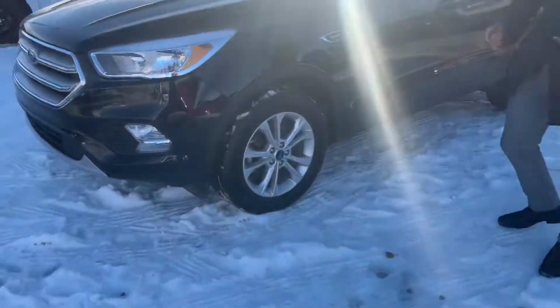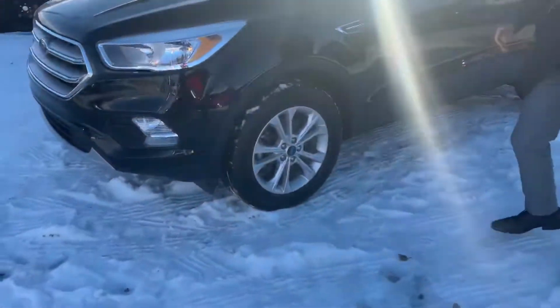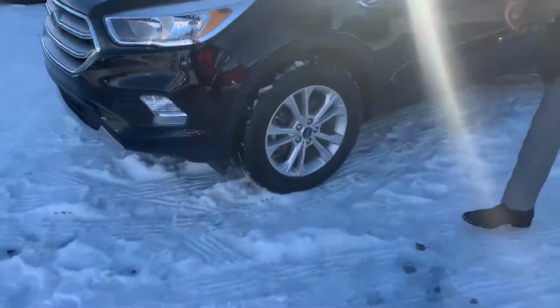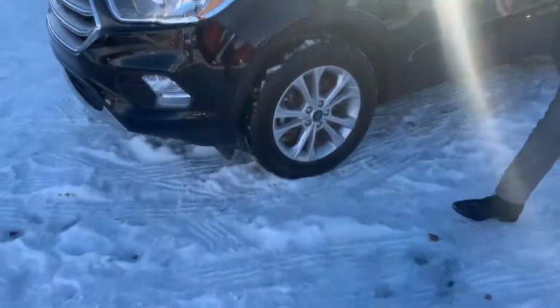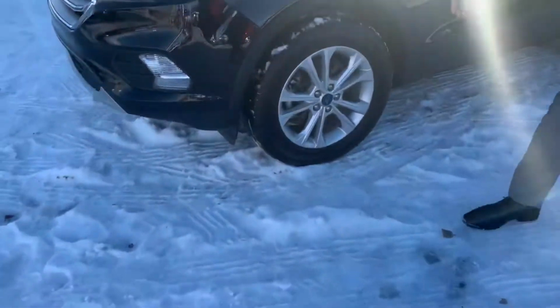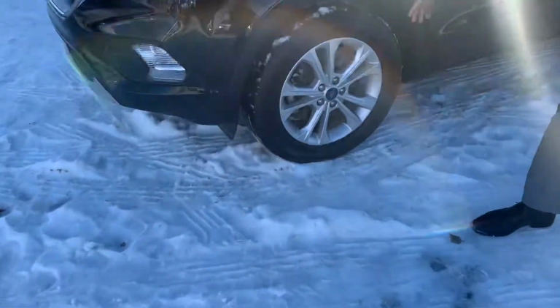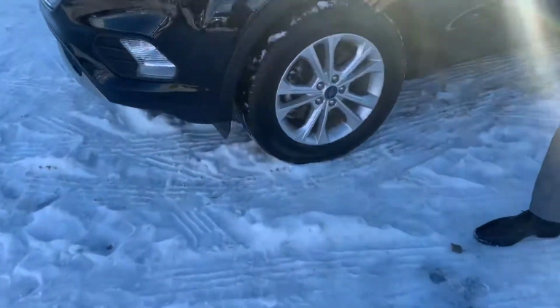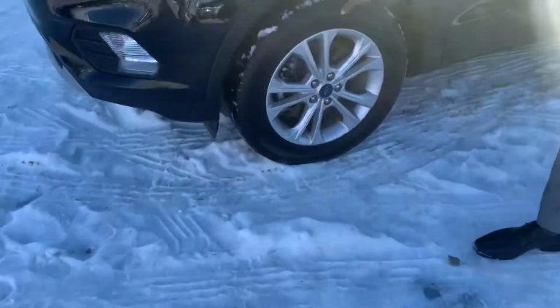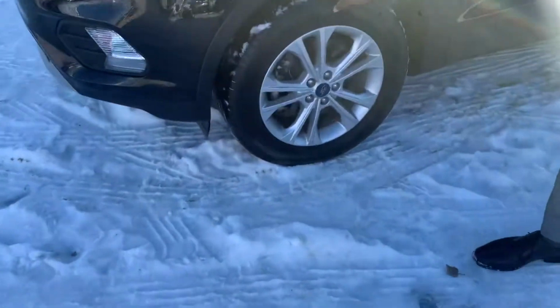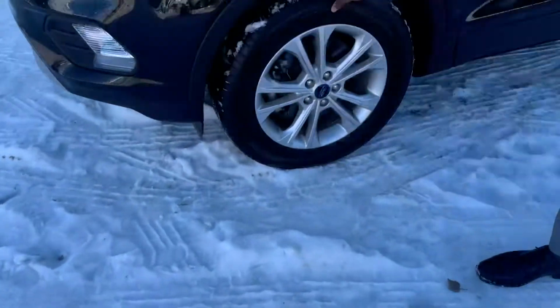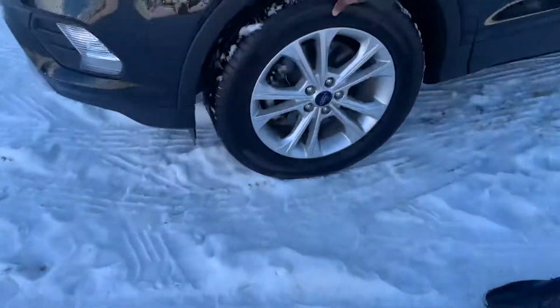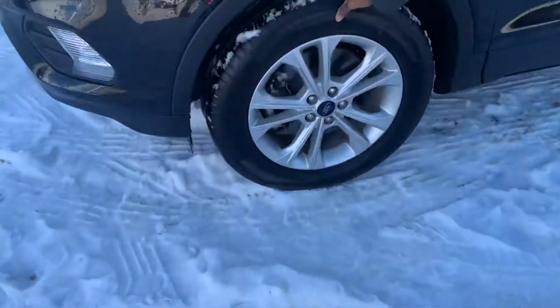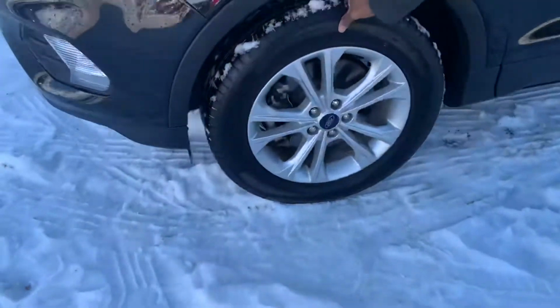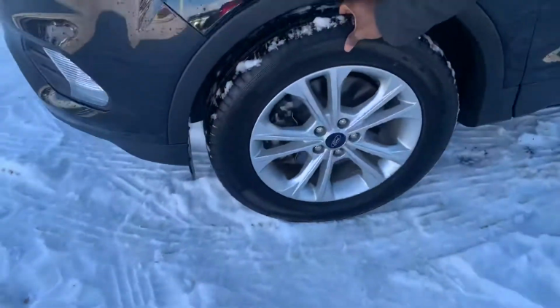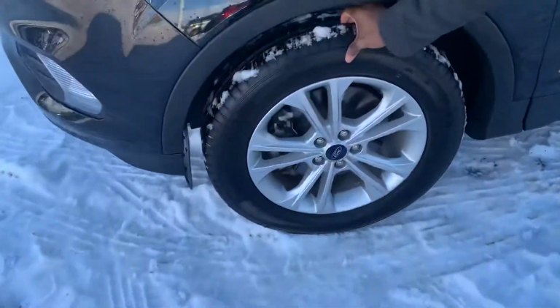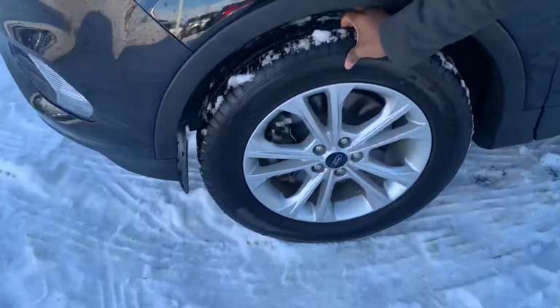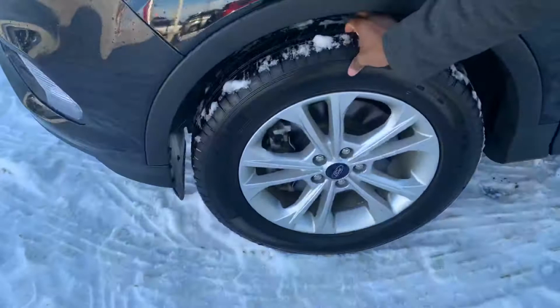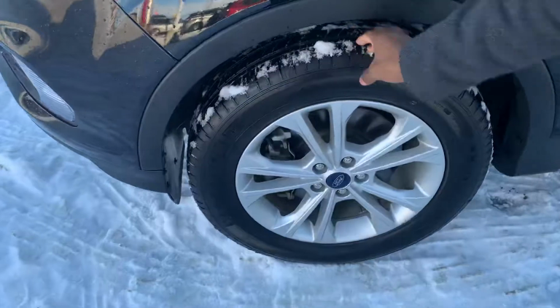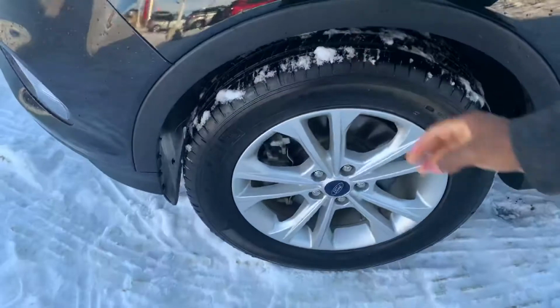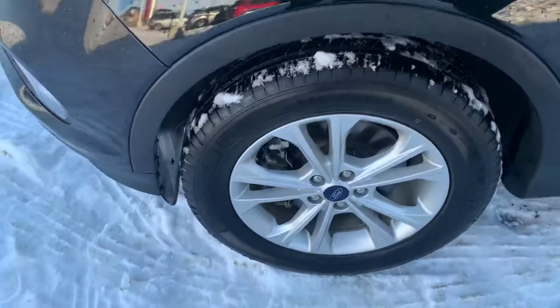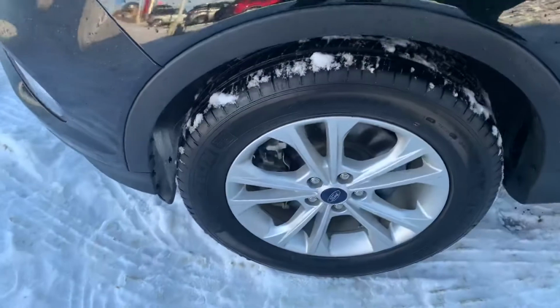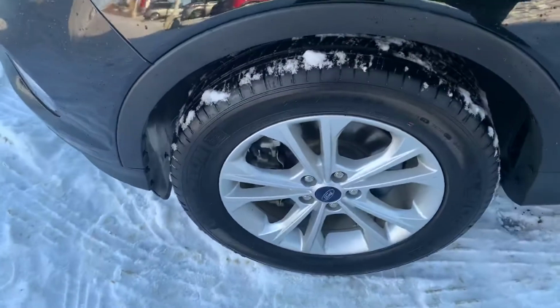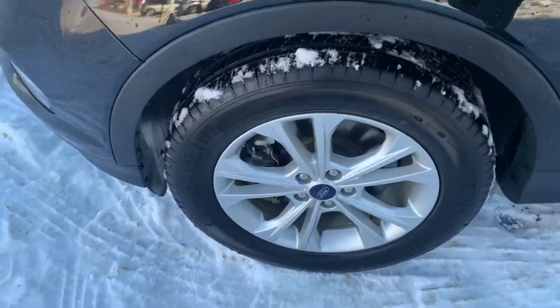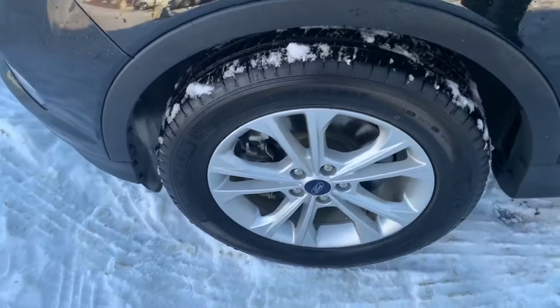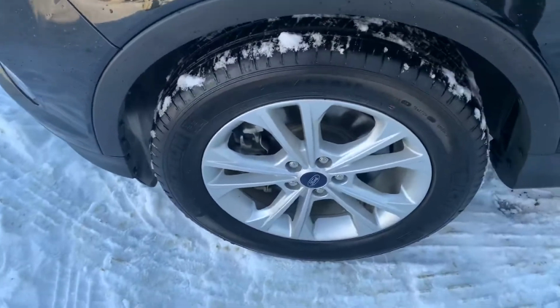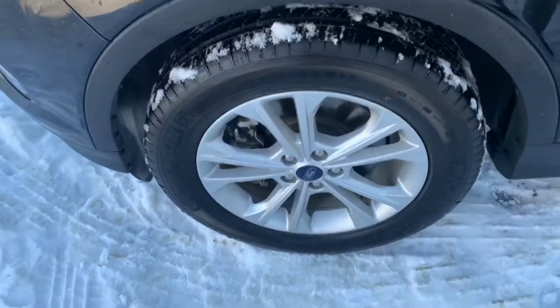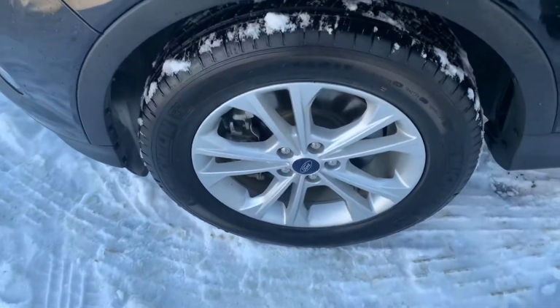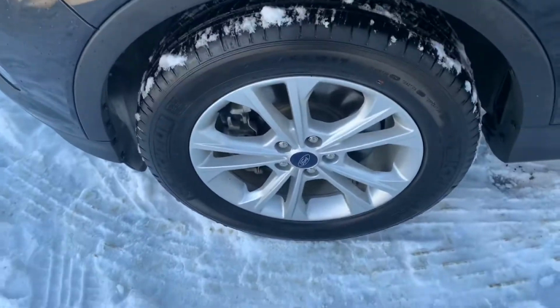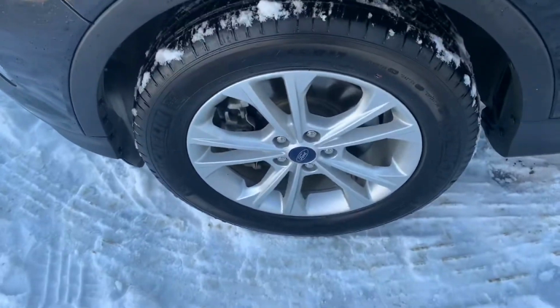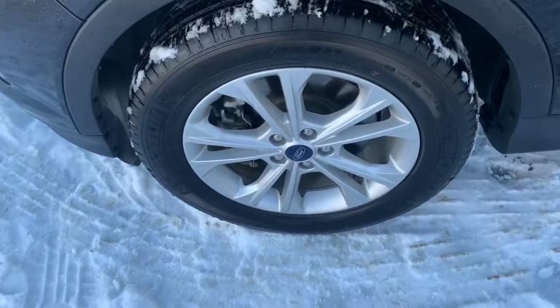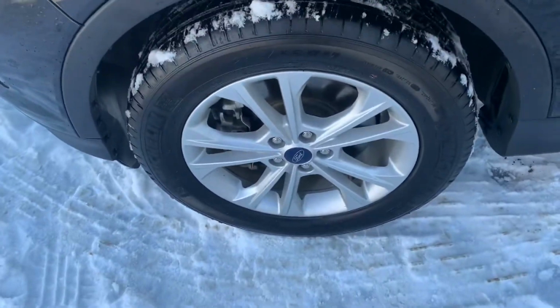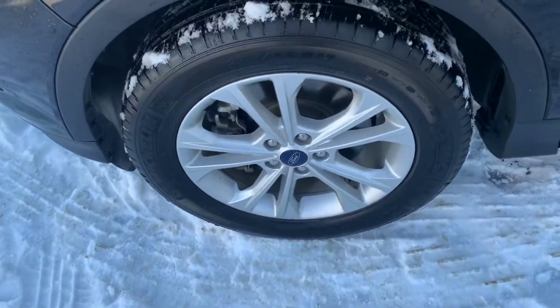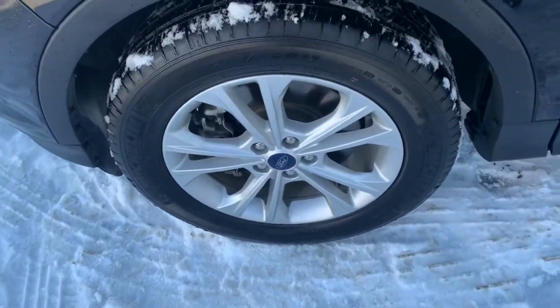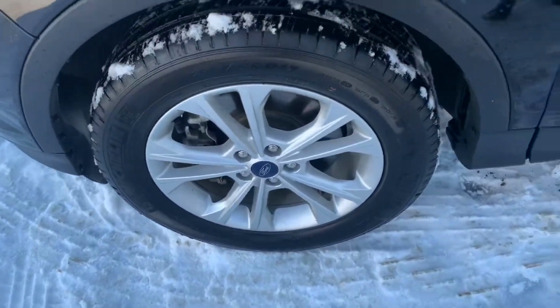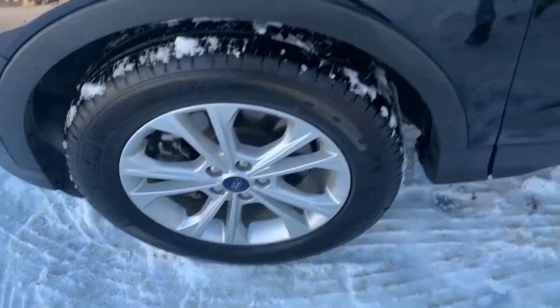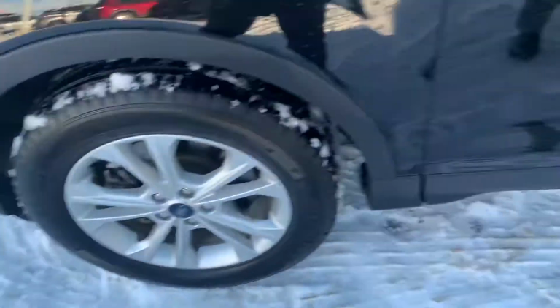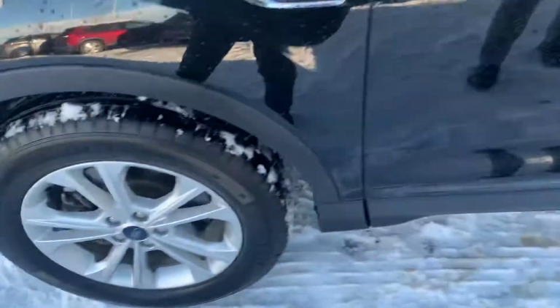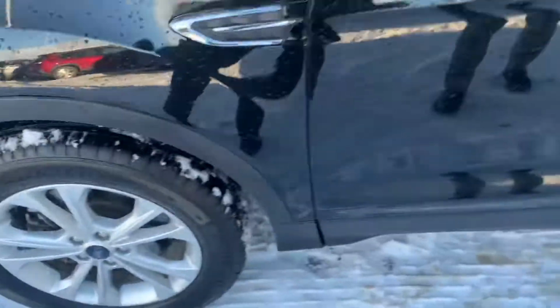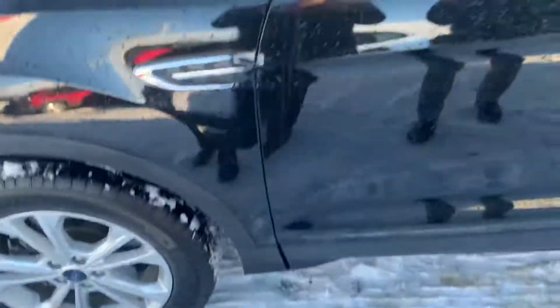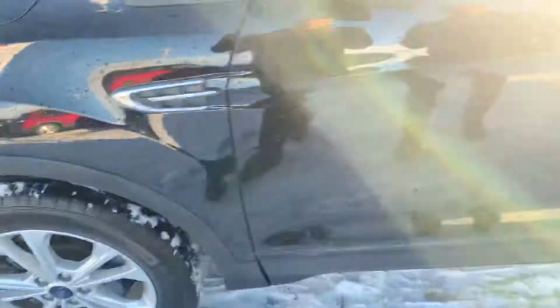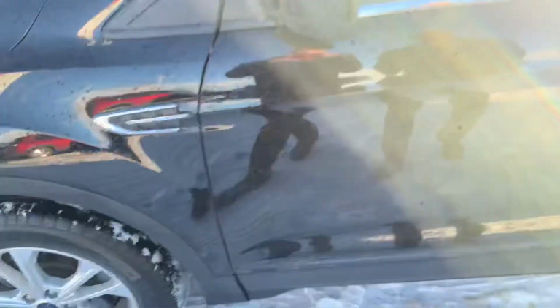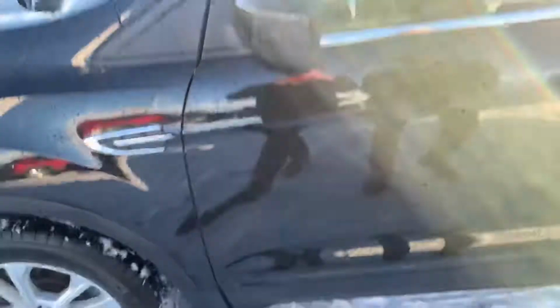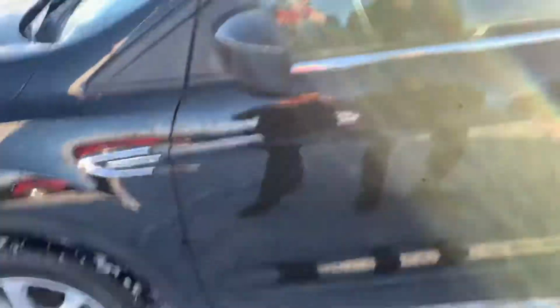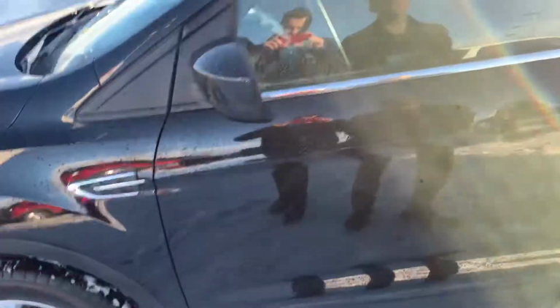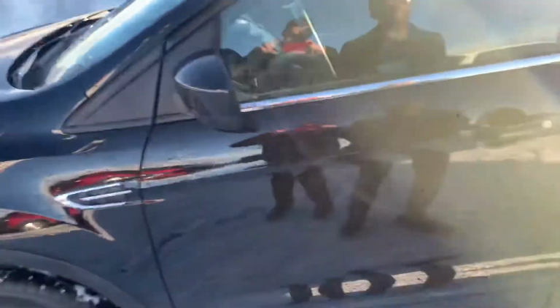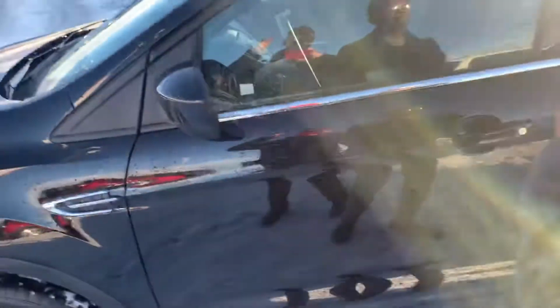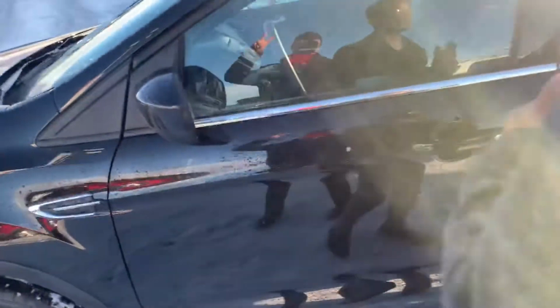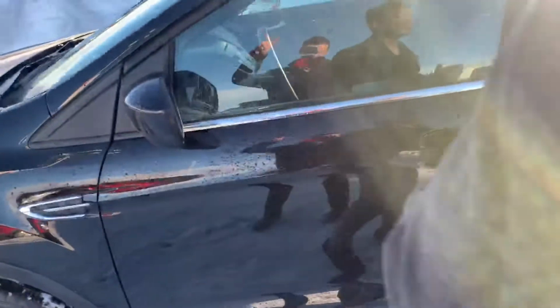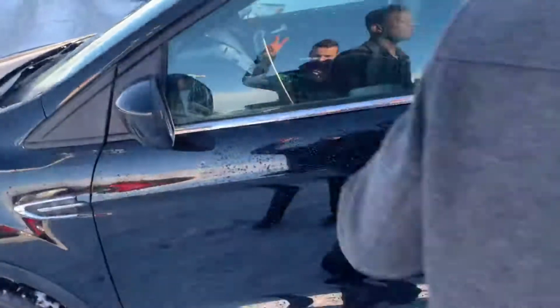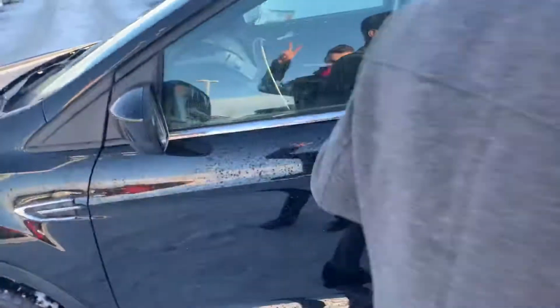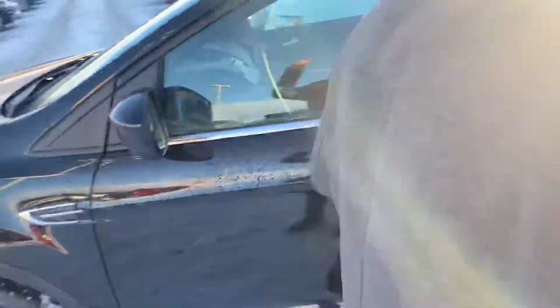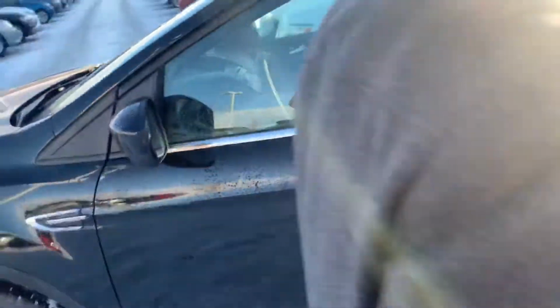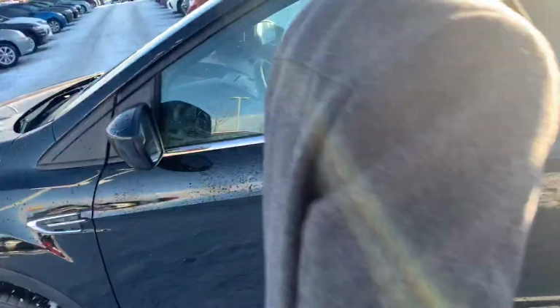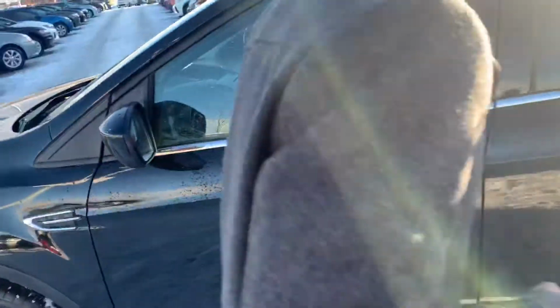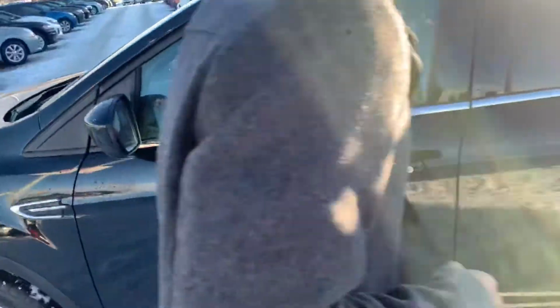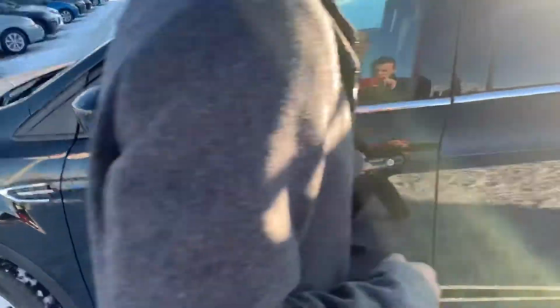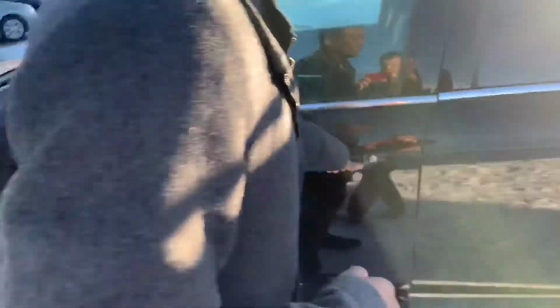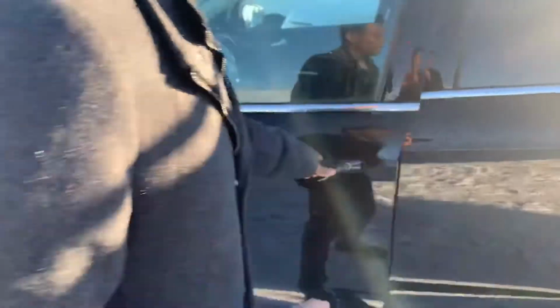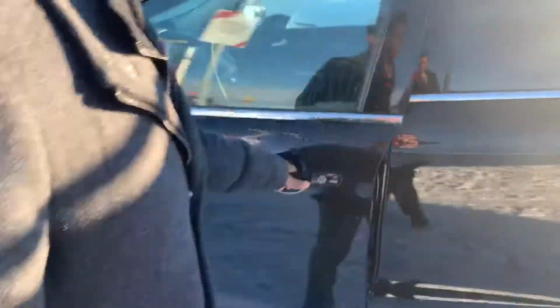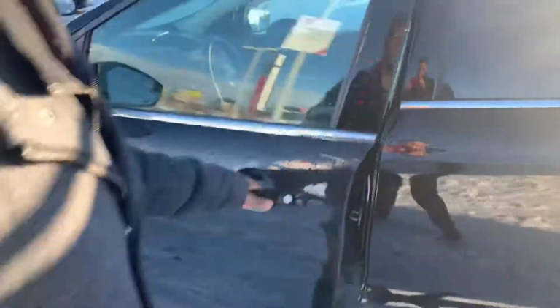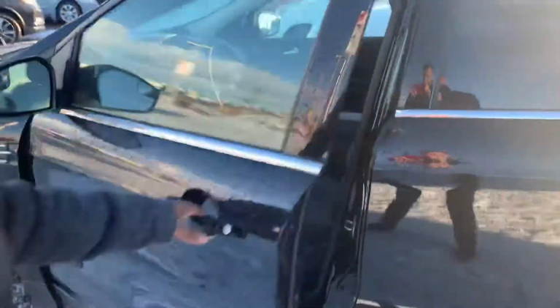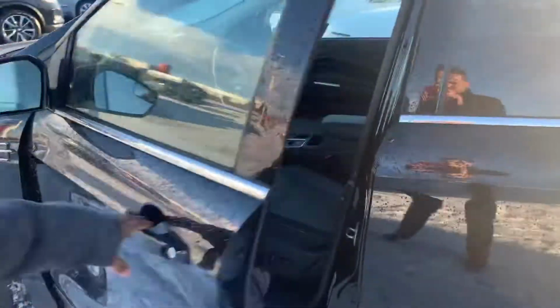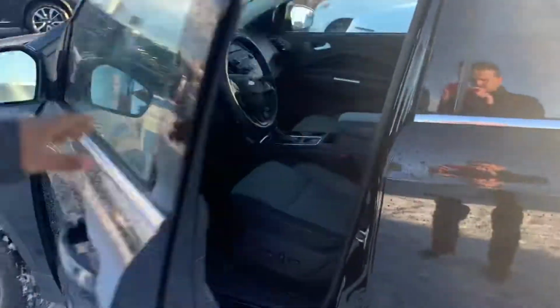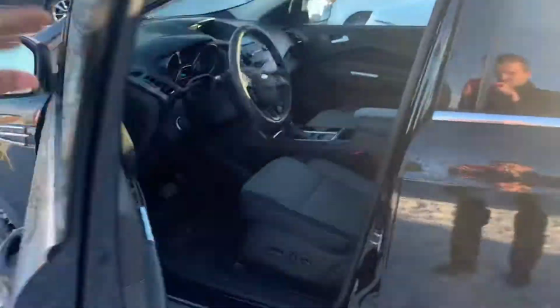On the outside you get some practically brand new all-season tires, which work perfectly with that 4-by-4 to keep you on the road.